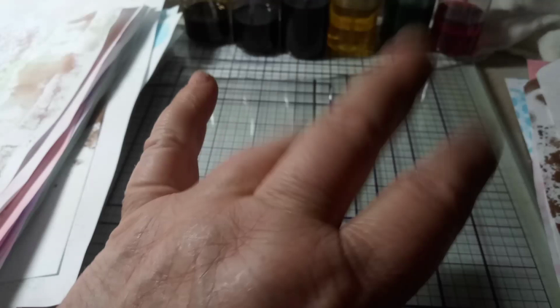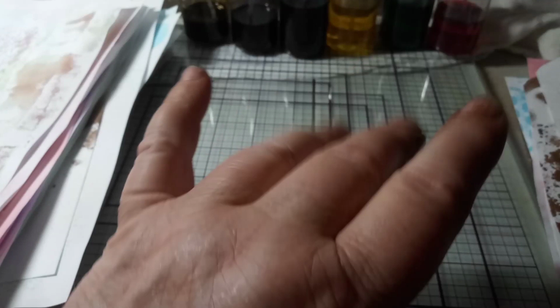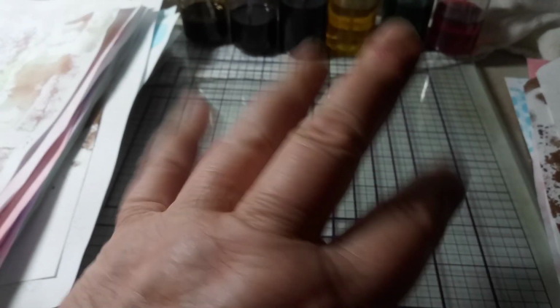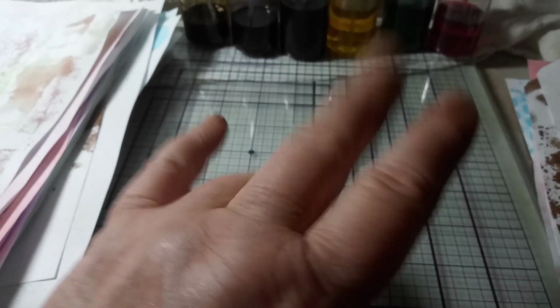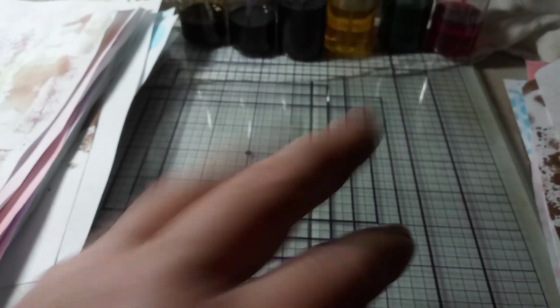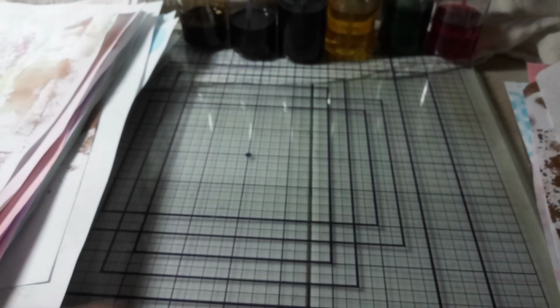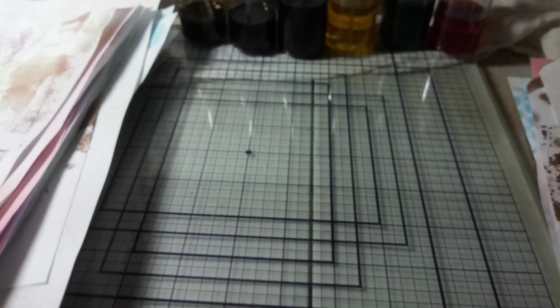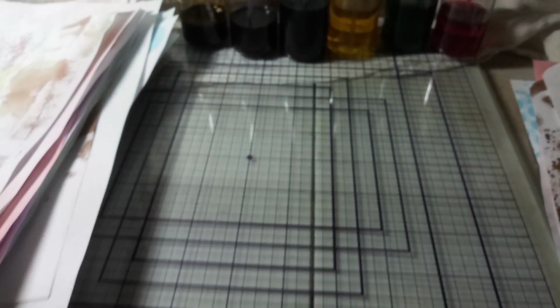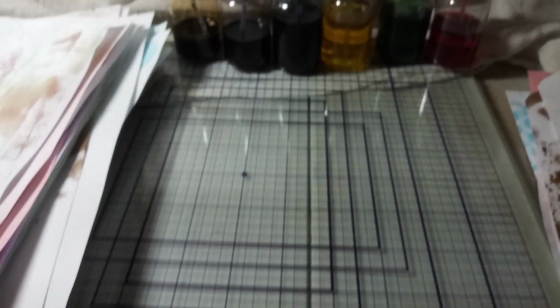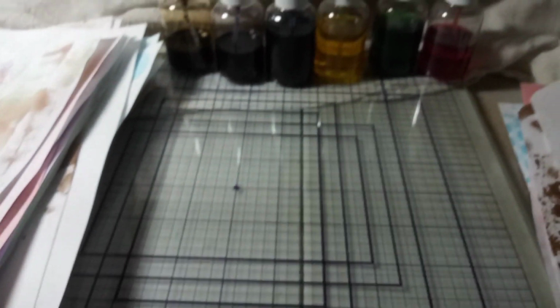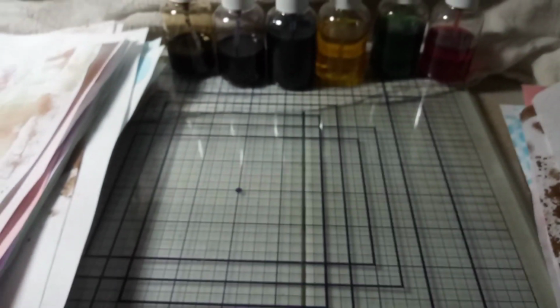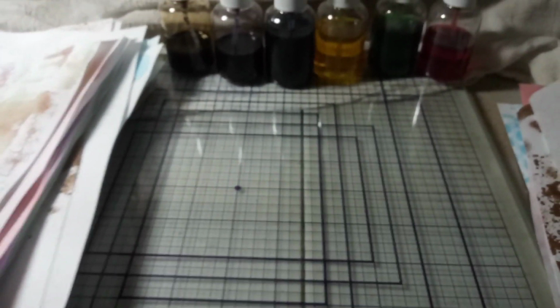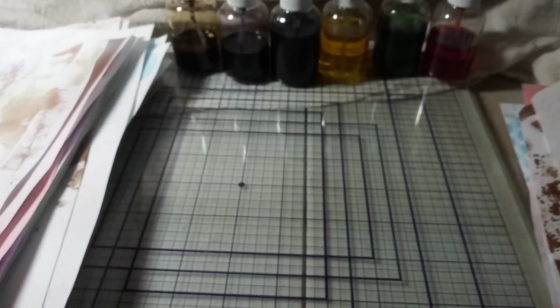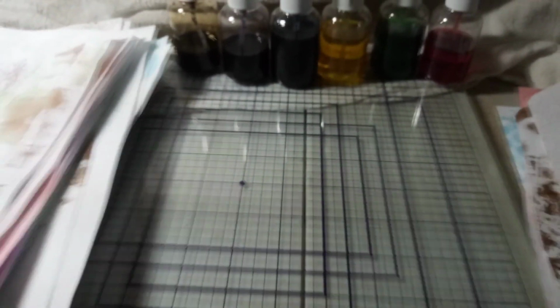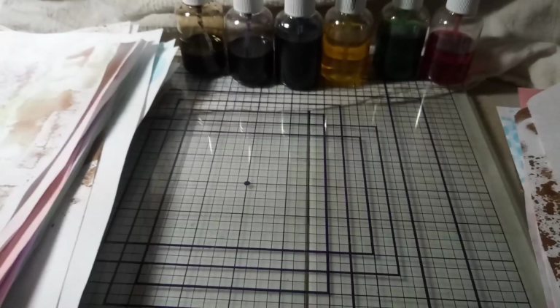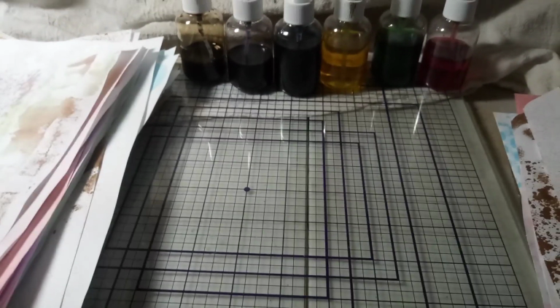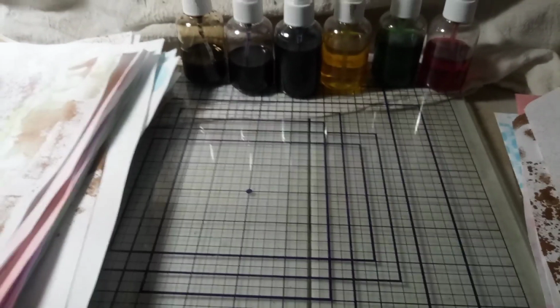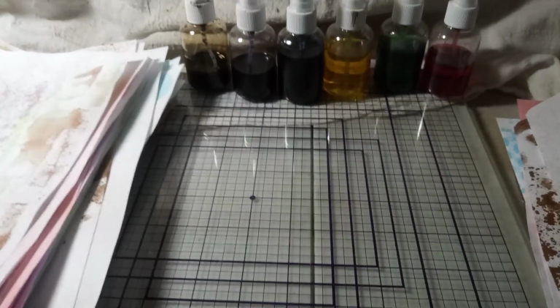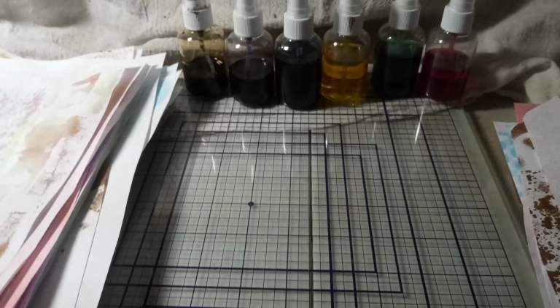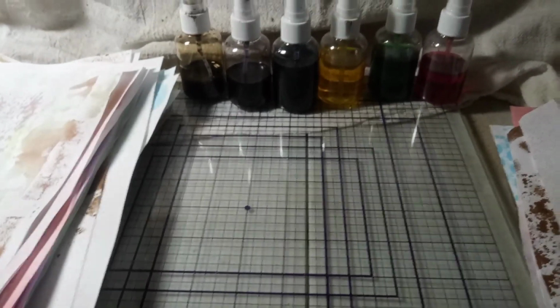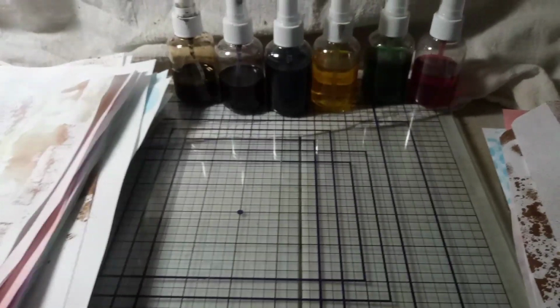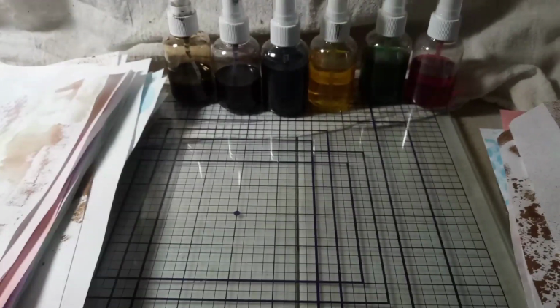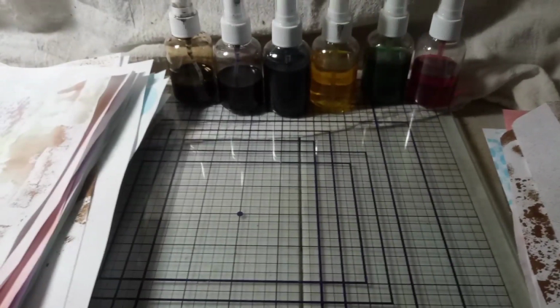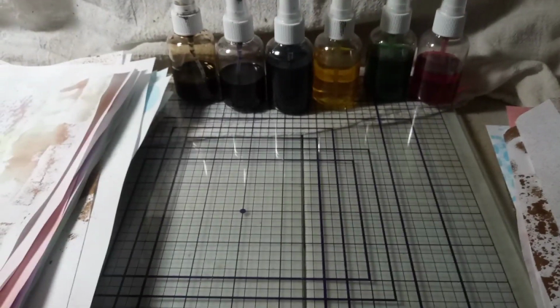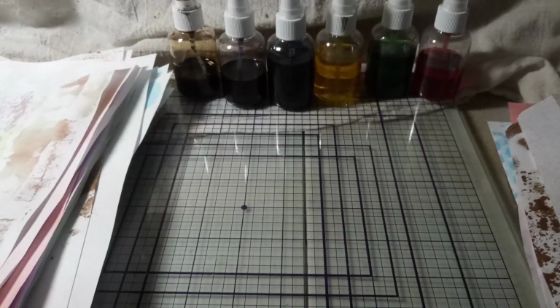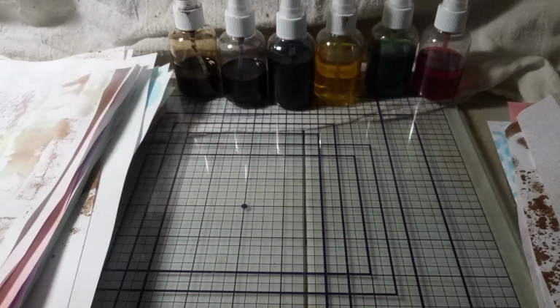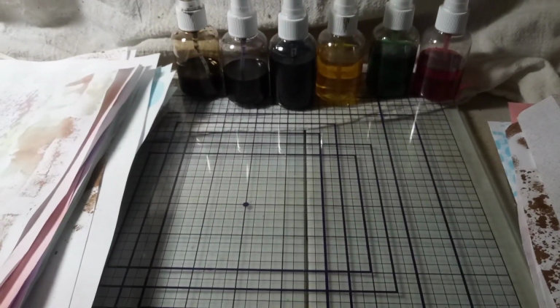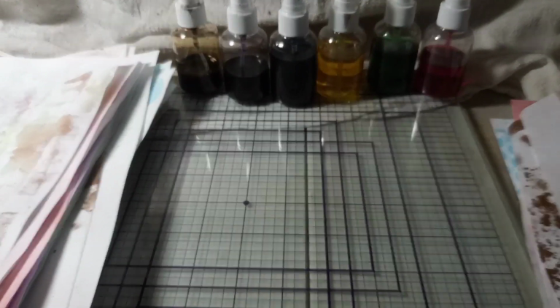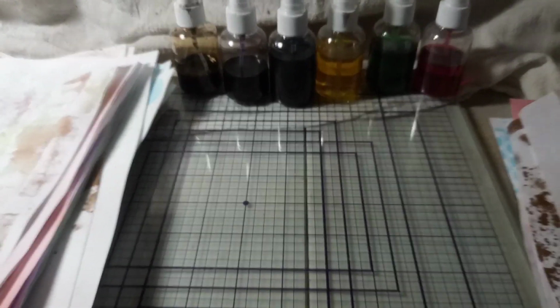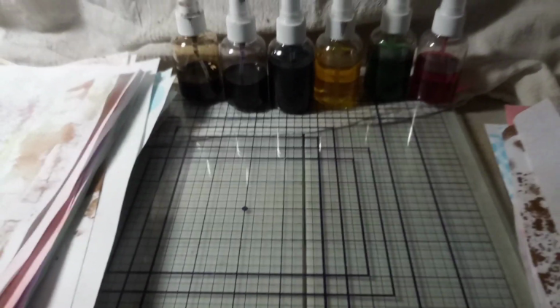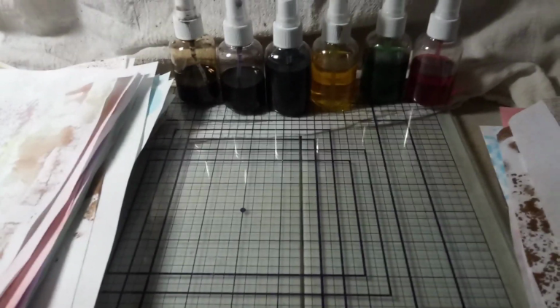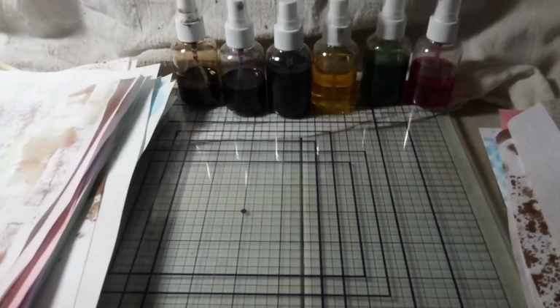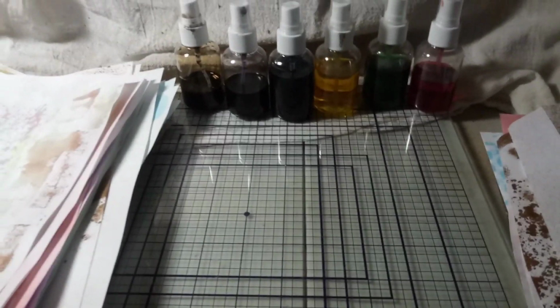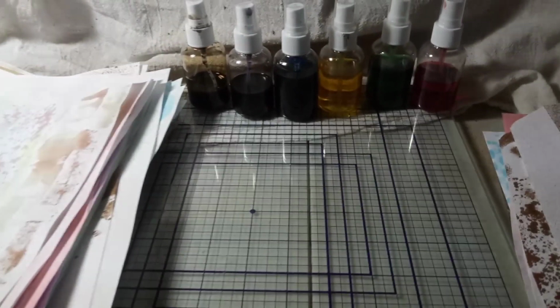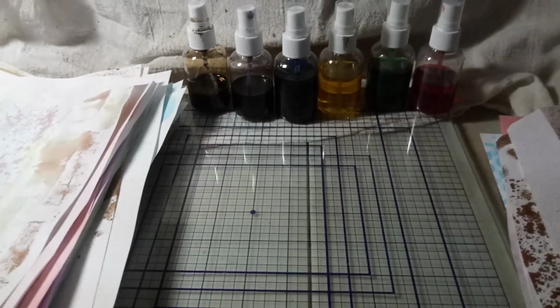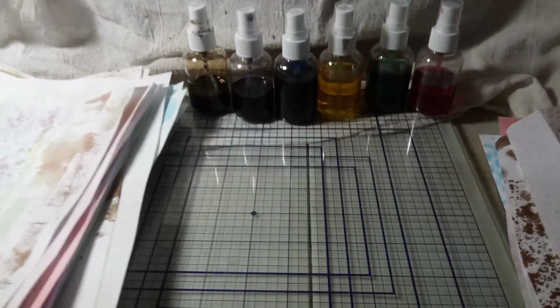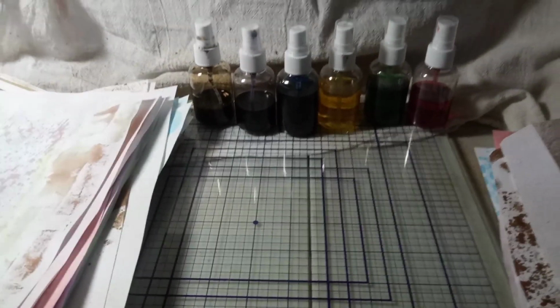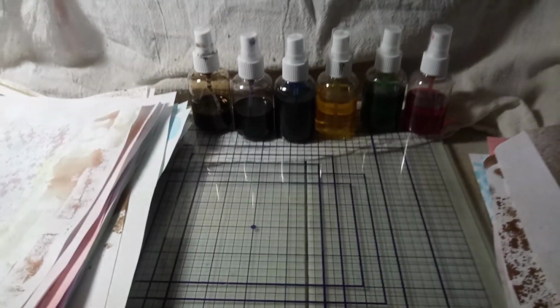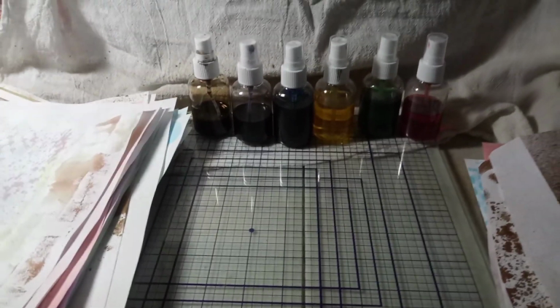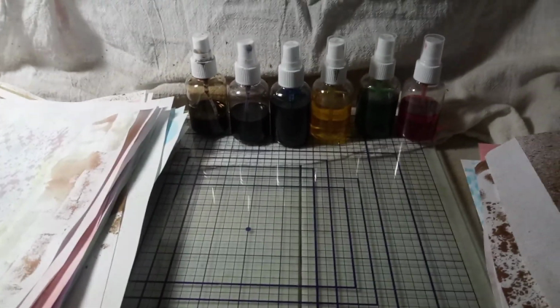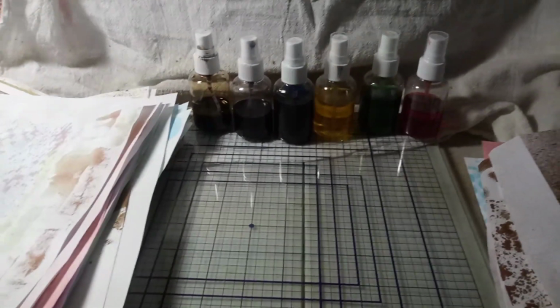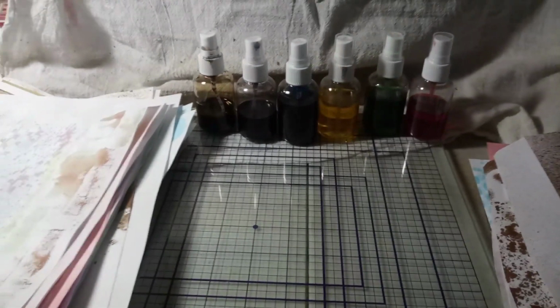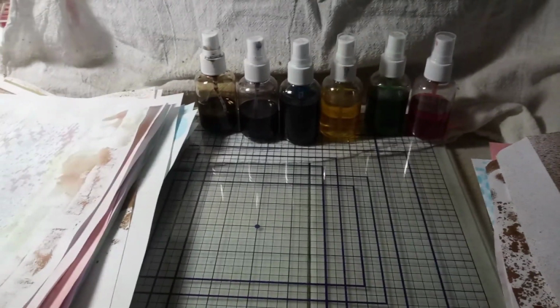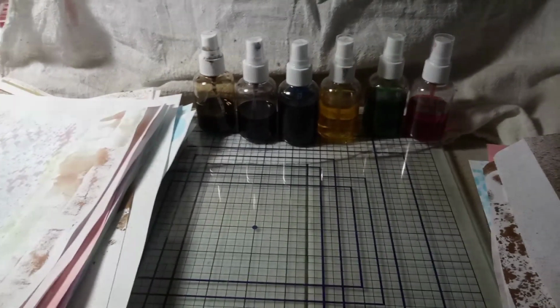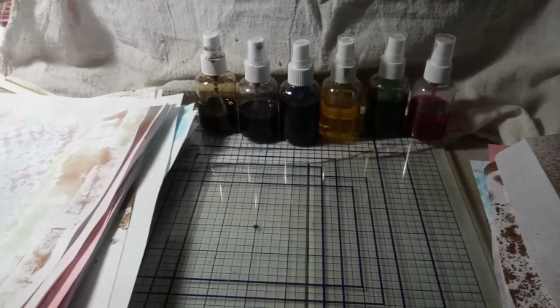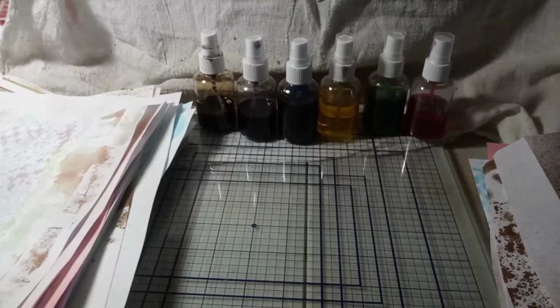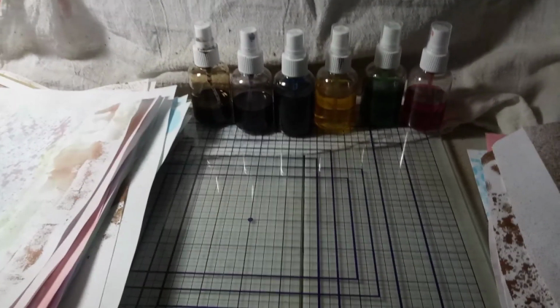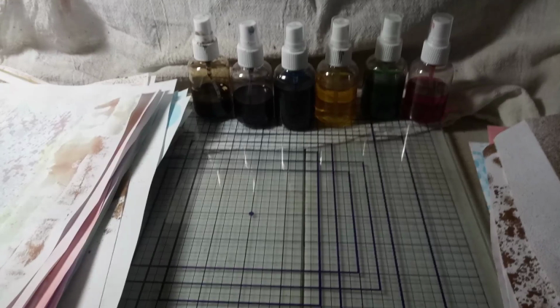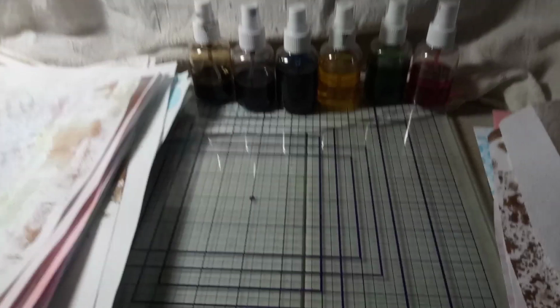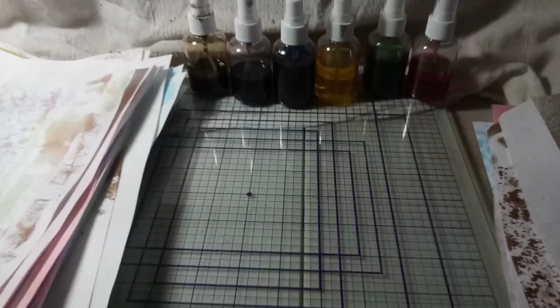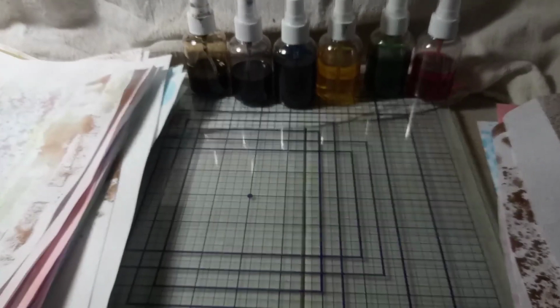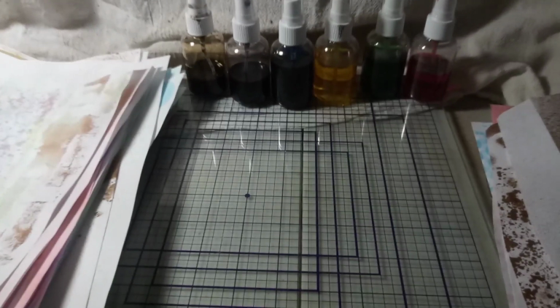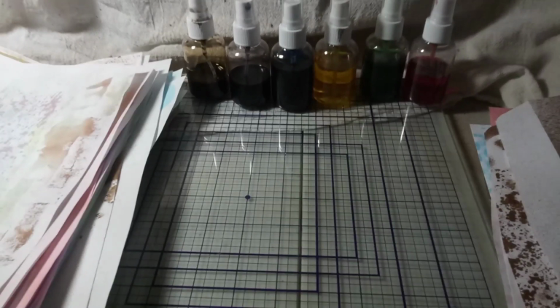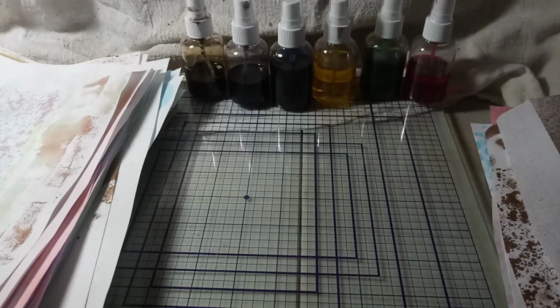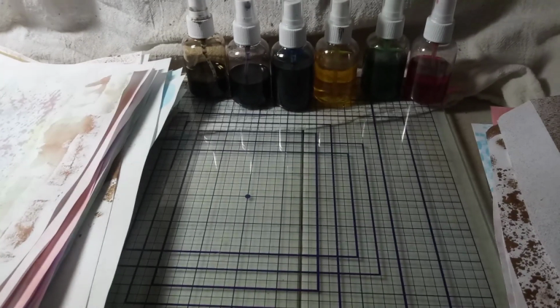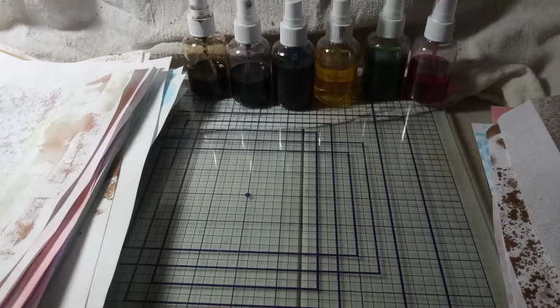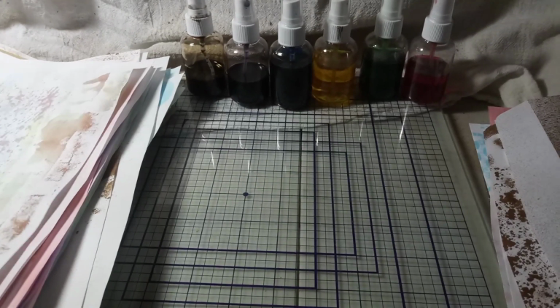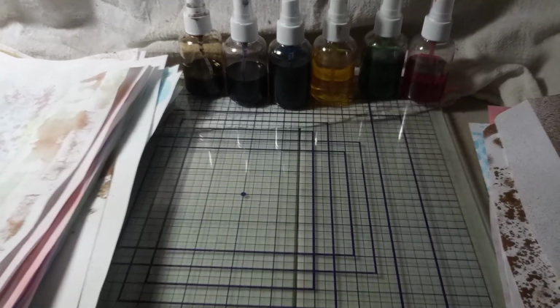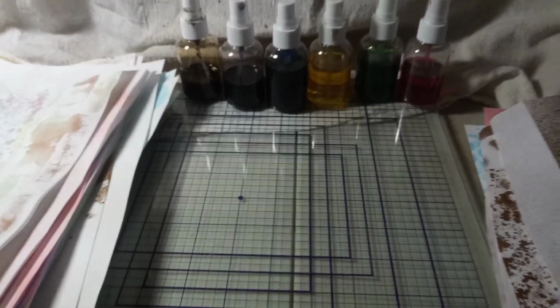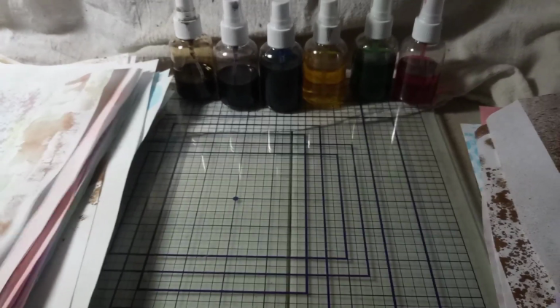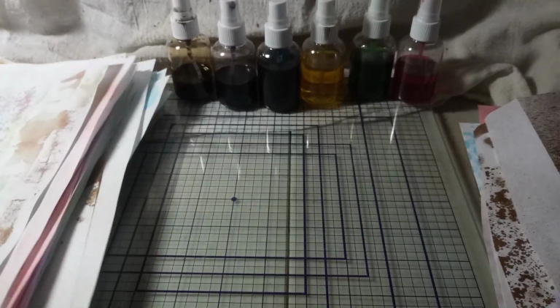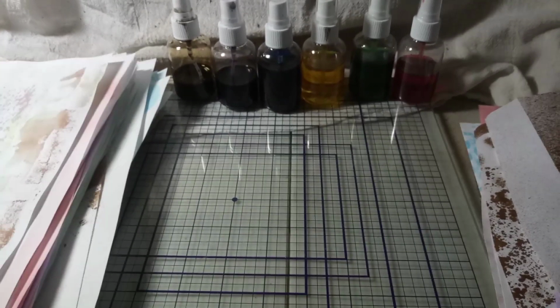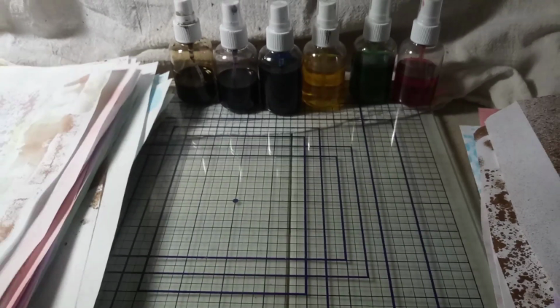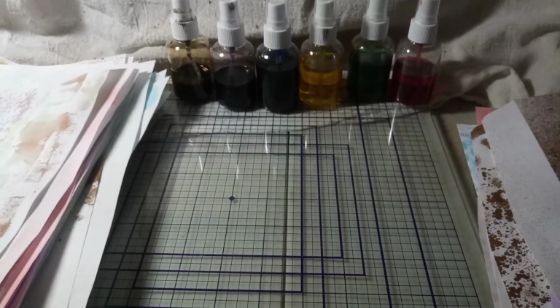Hi everyone, it's Sue from SoCrafty. I hope the lighting is good enough. I just wanted to jump on here real quick.